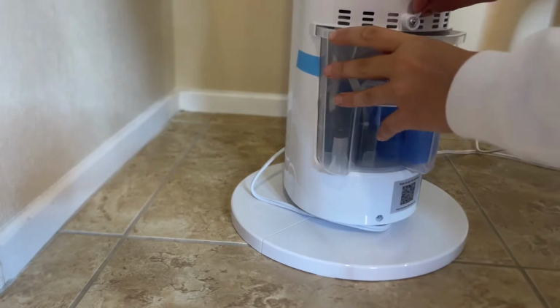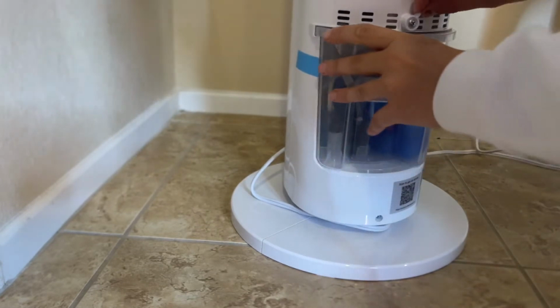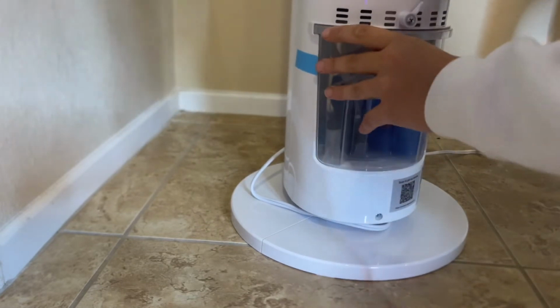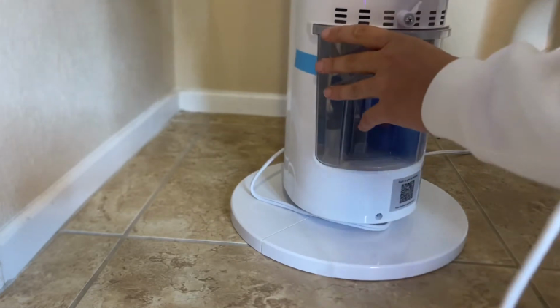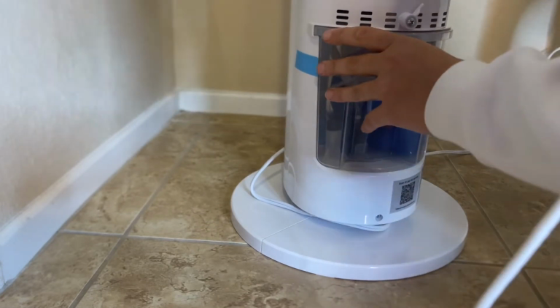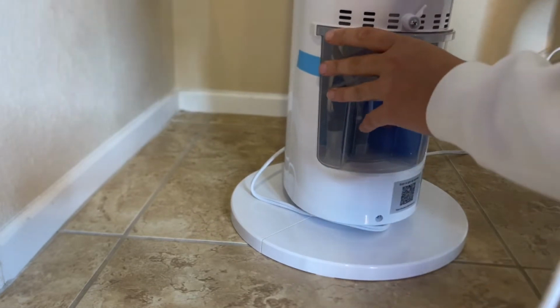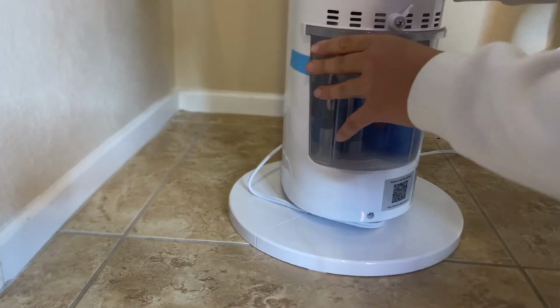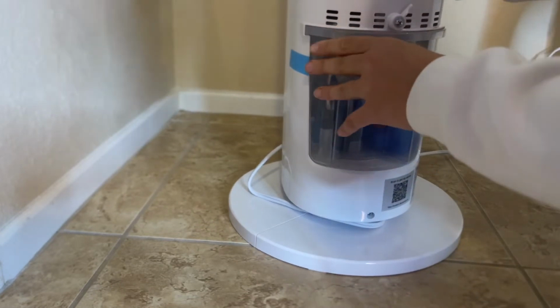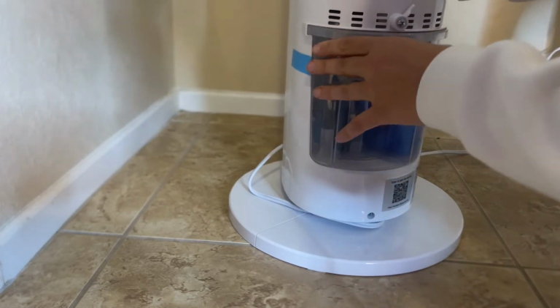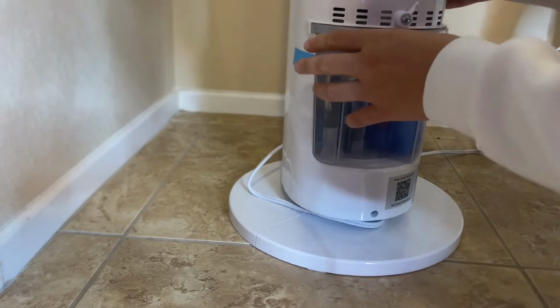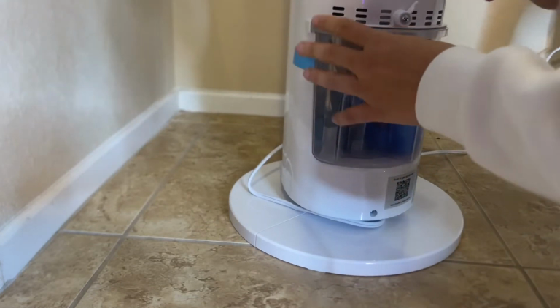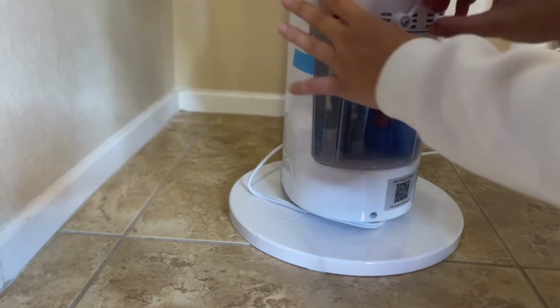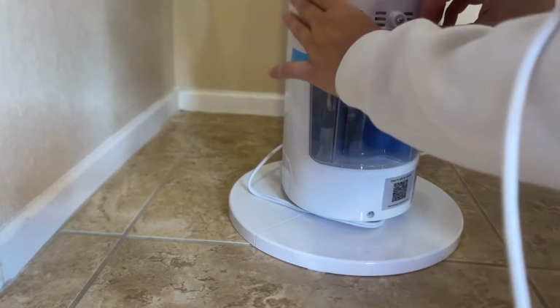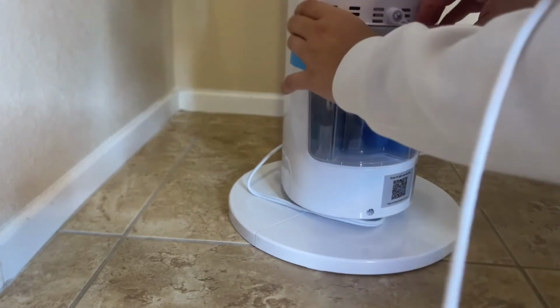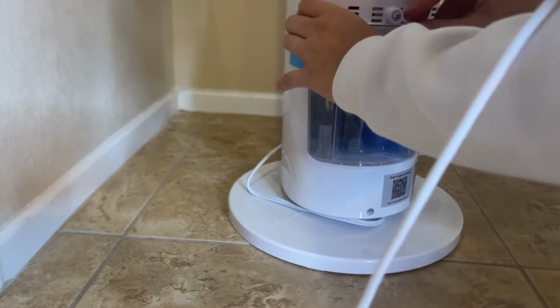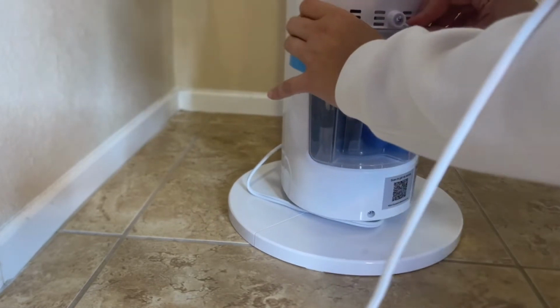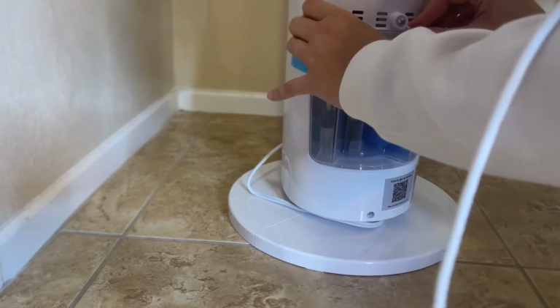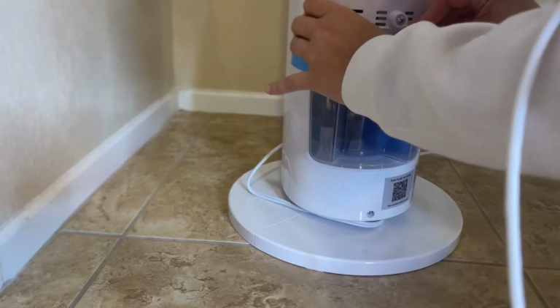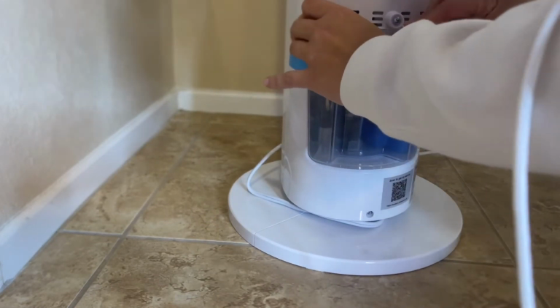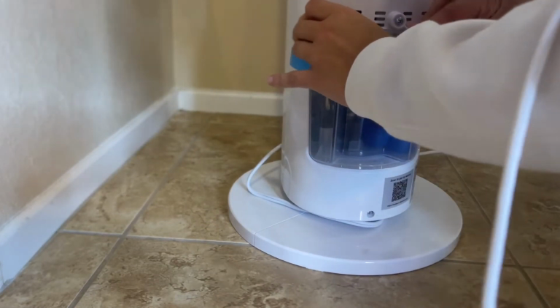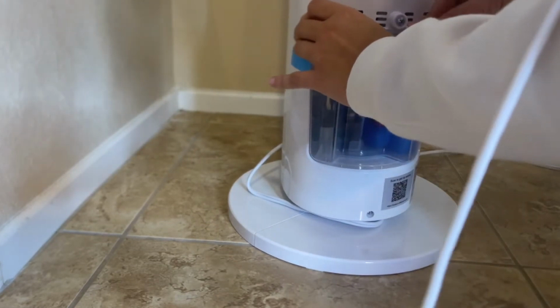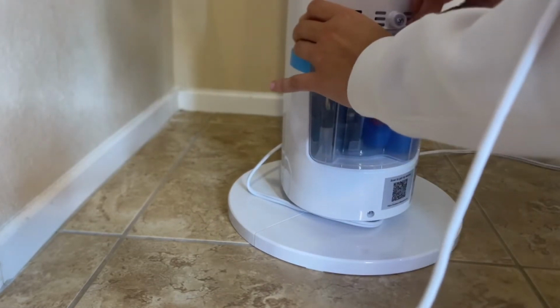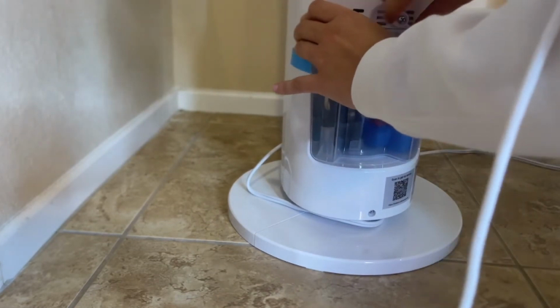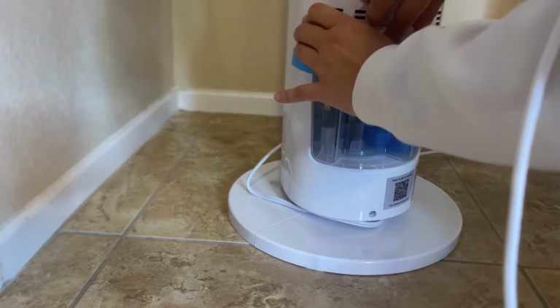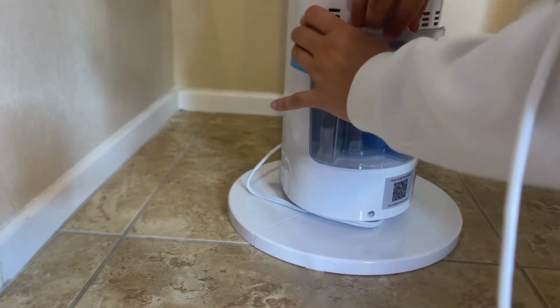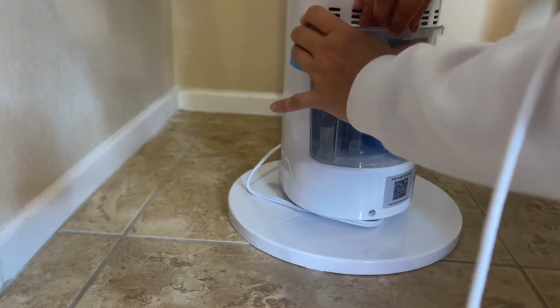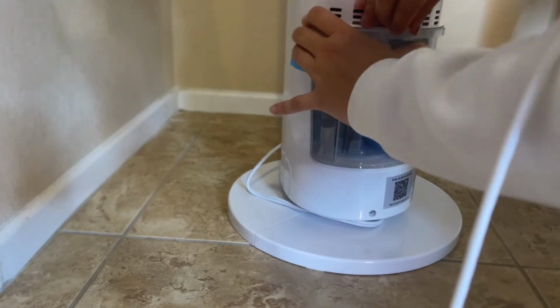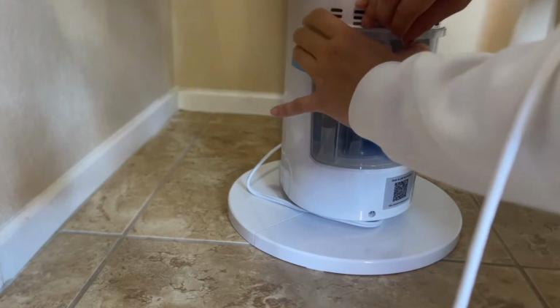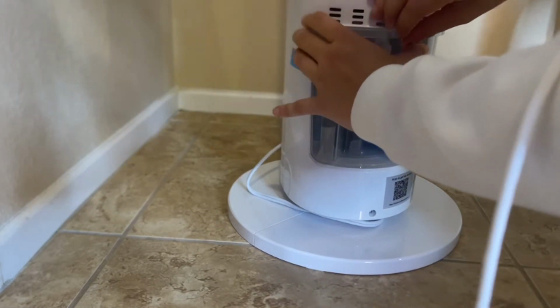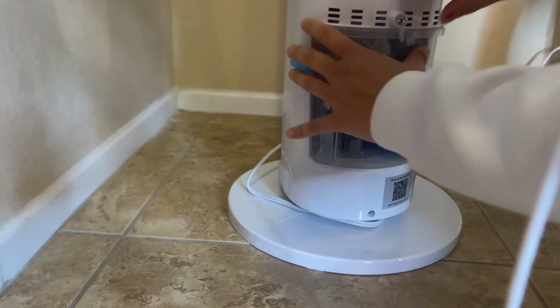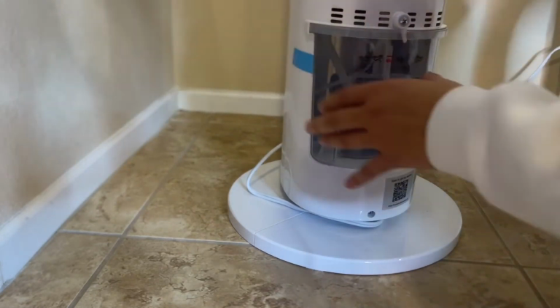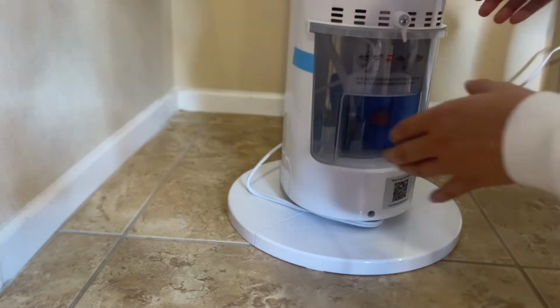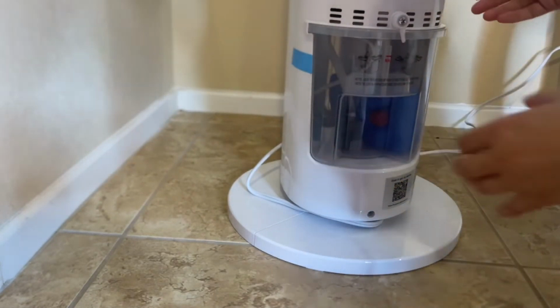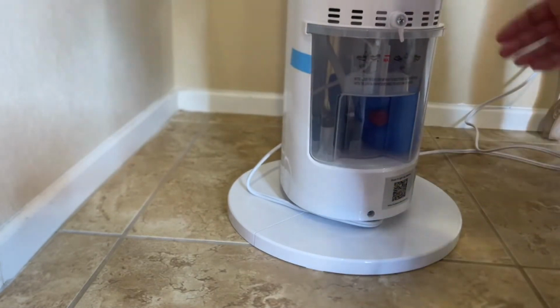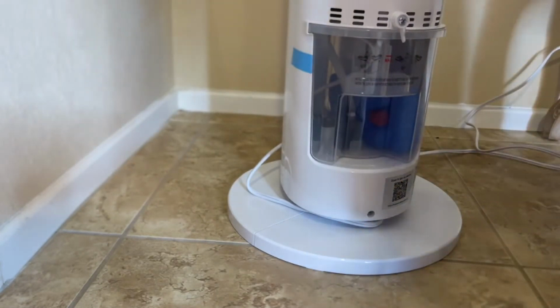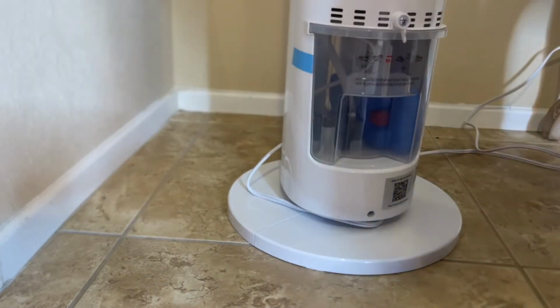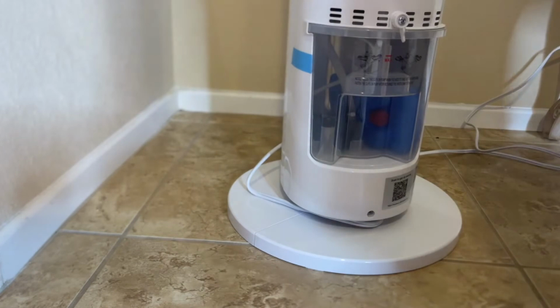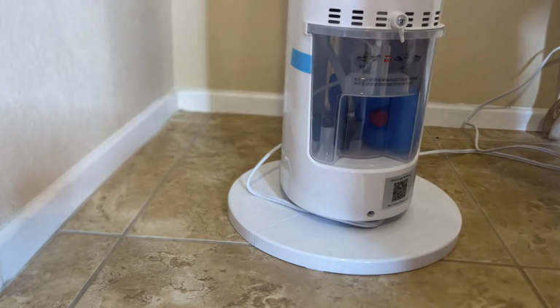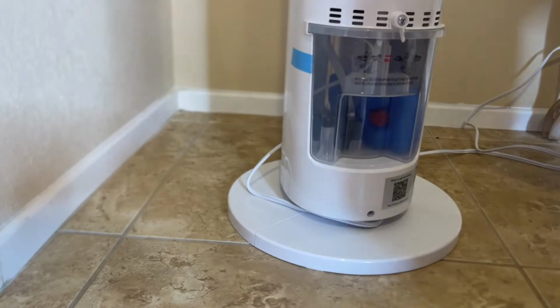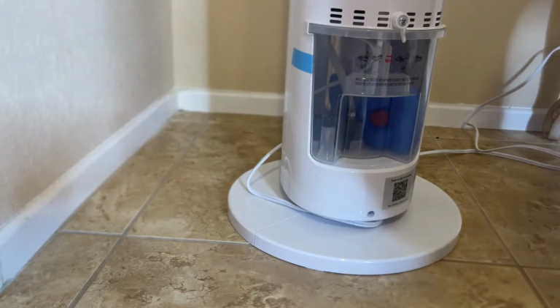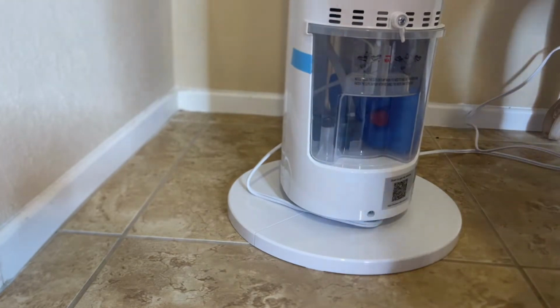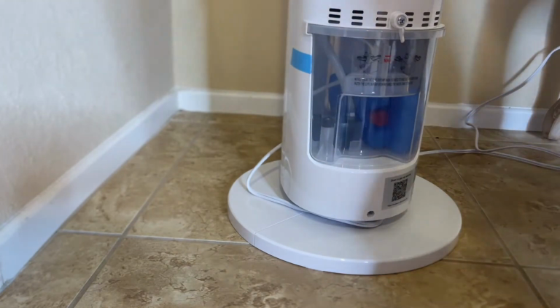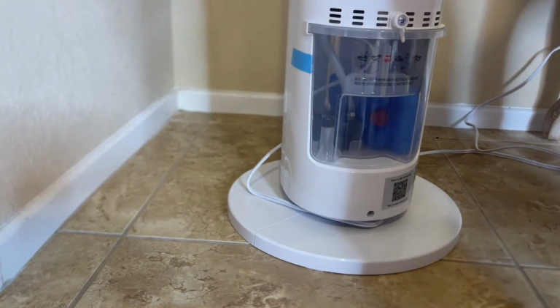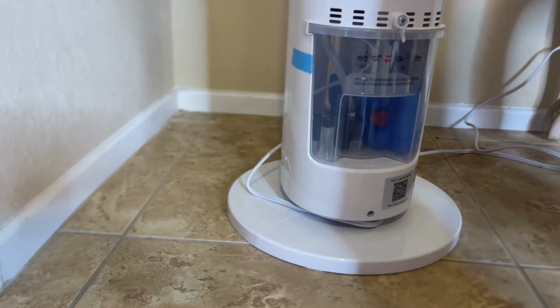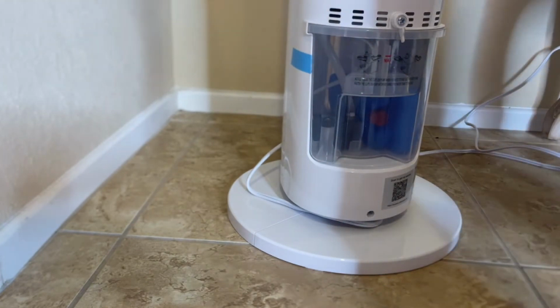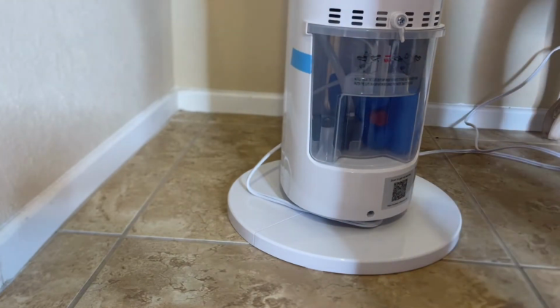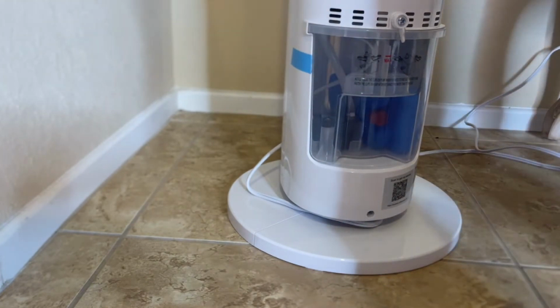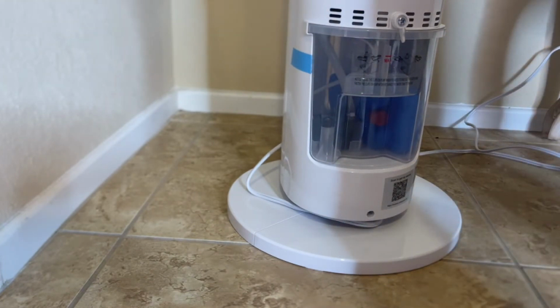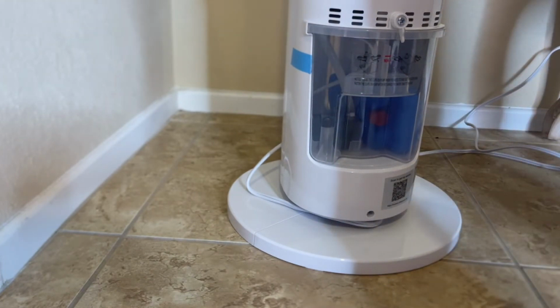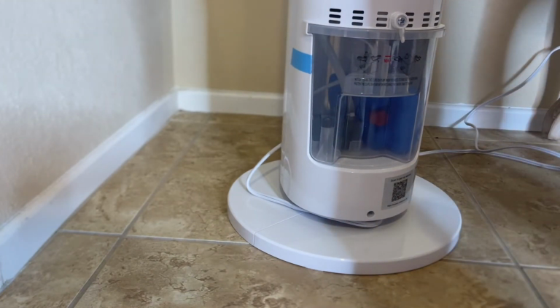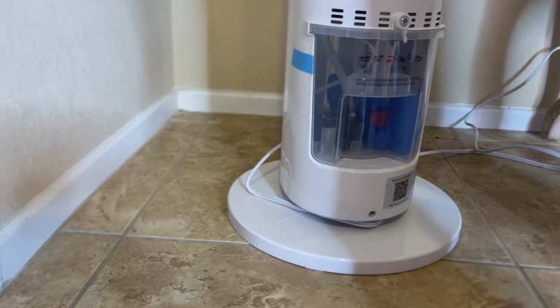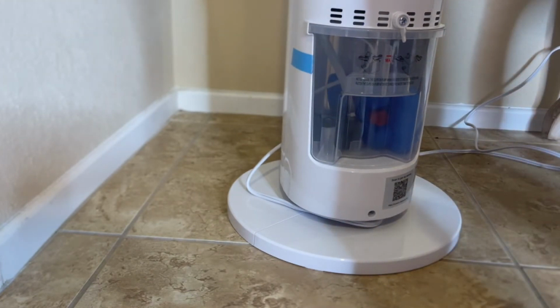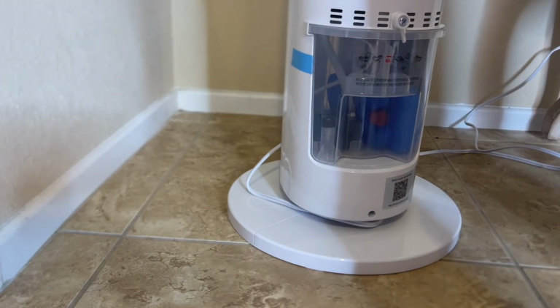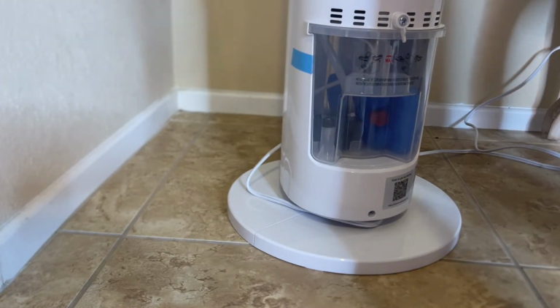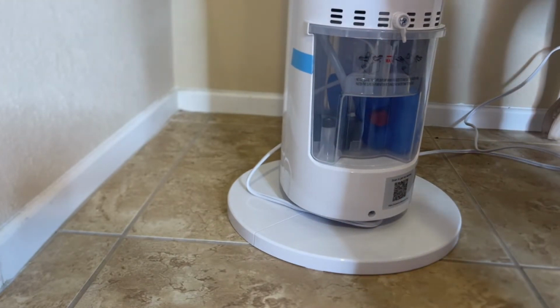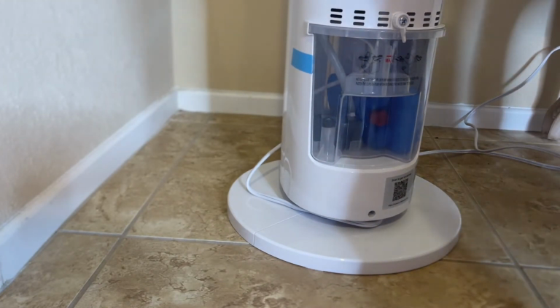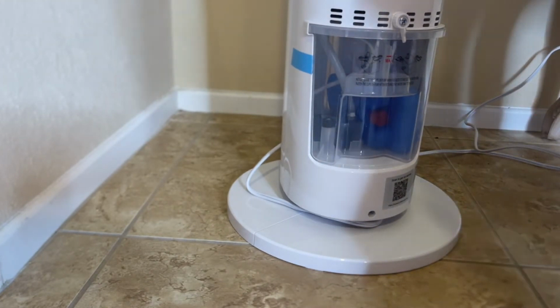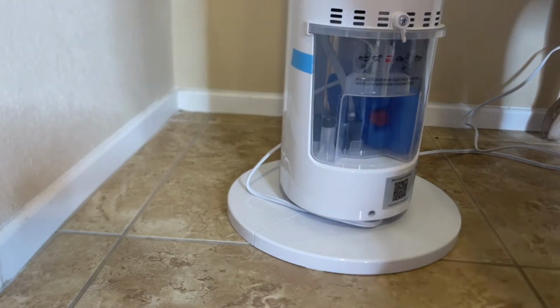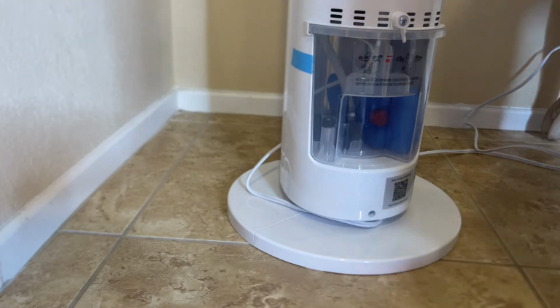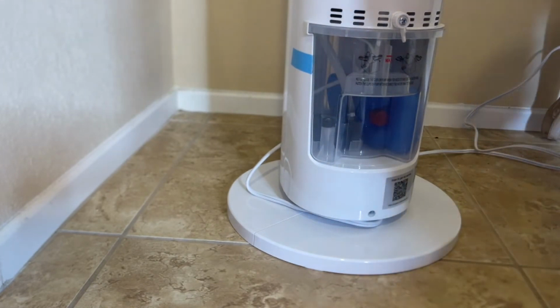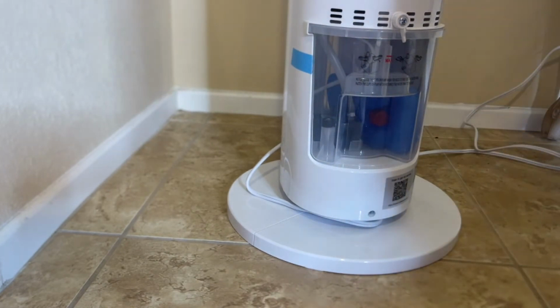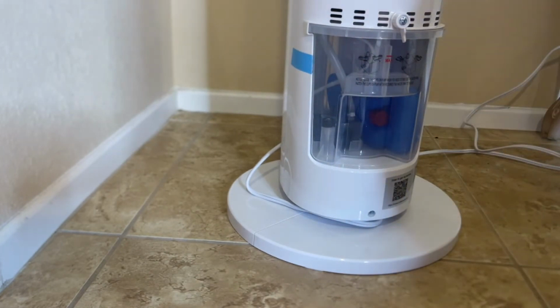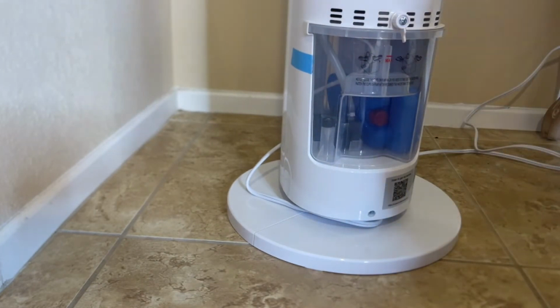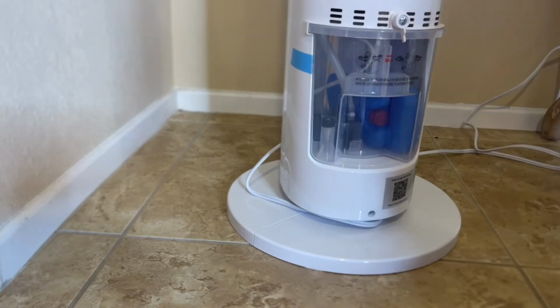The middle setting sounds like a natural wind, best described, and then the high level gives you a normal, stronger wind.